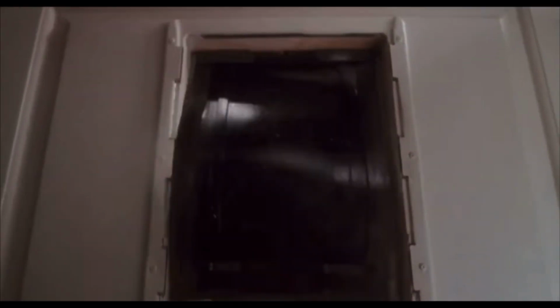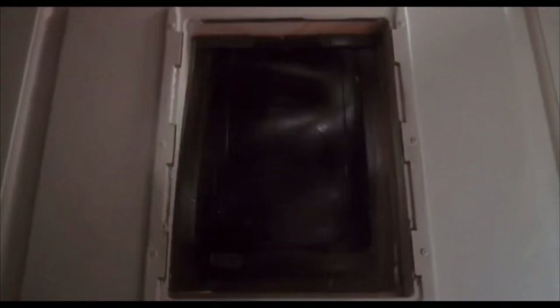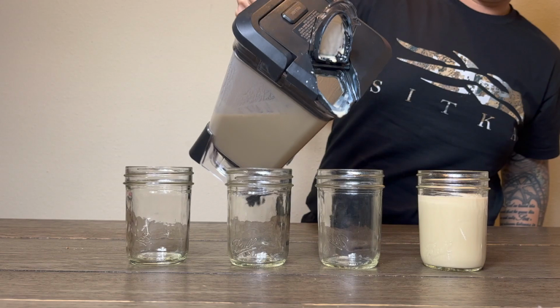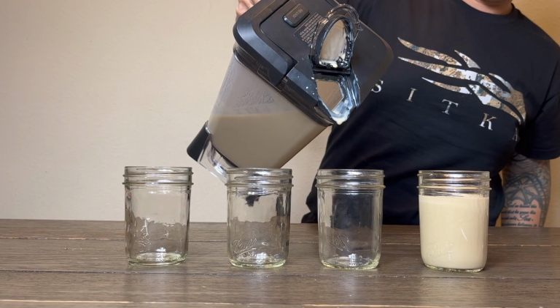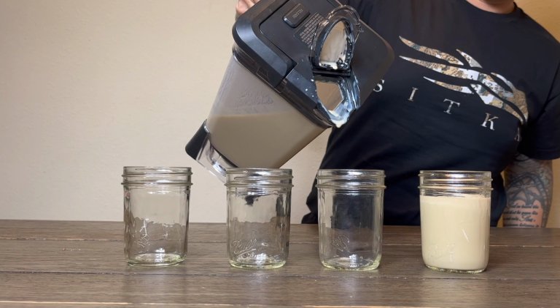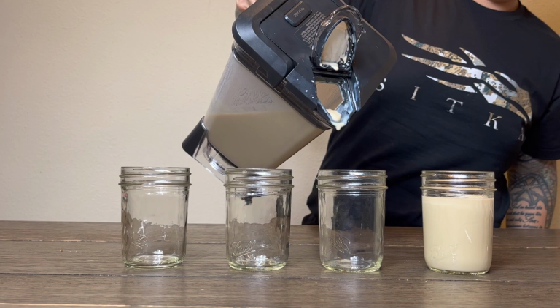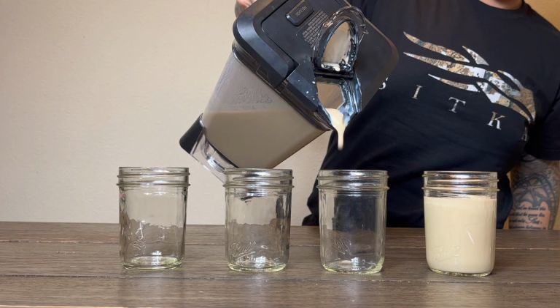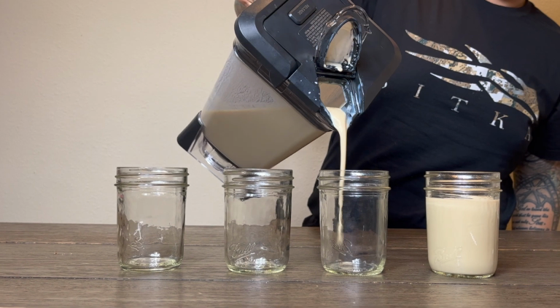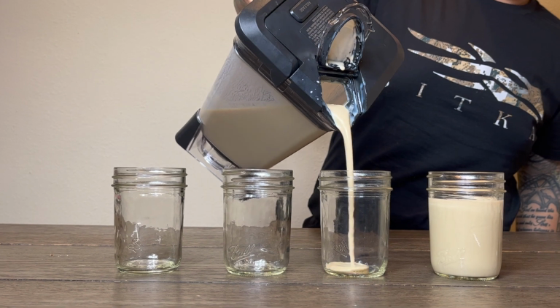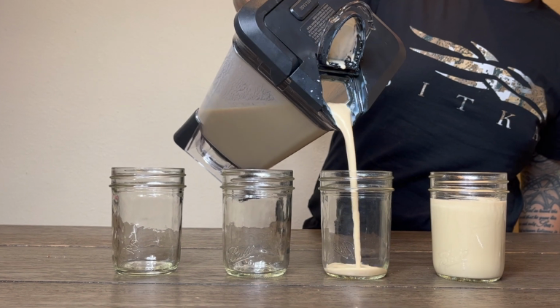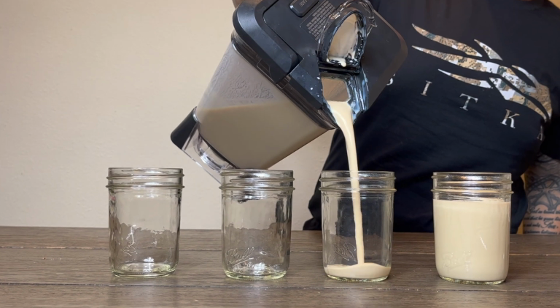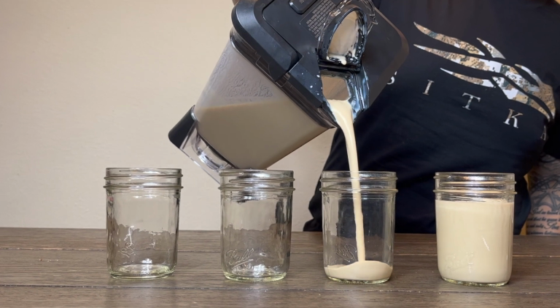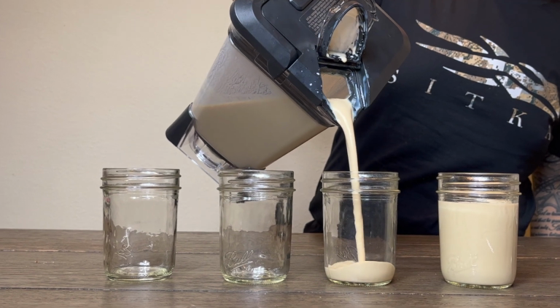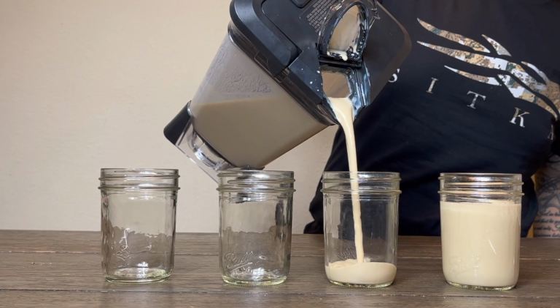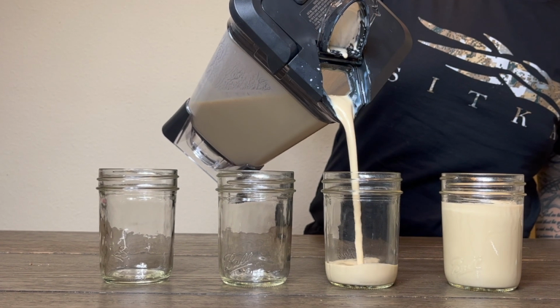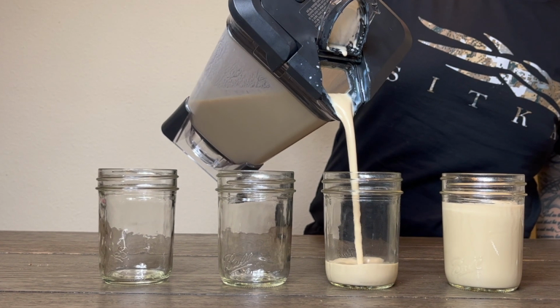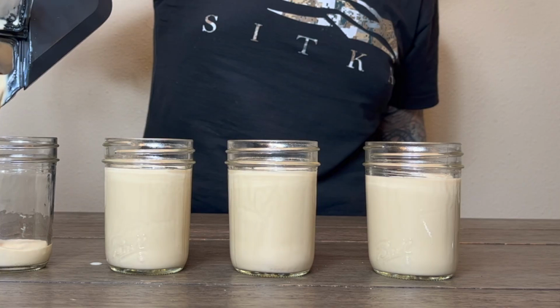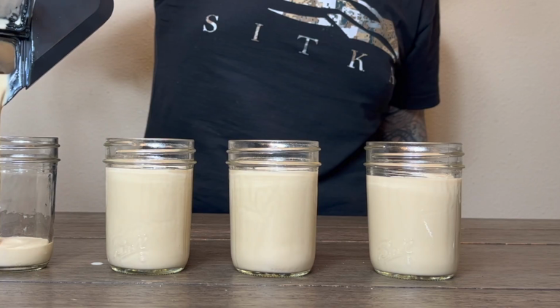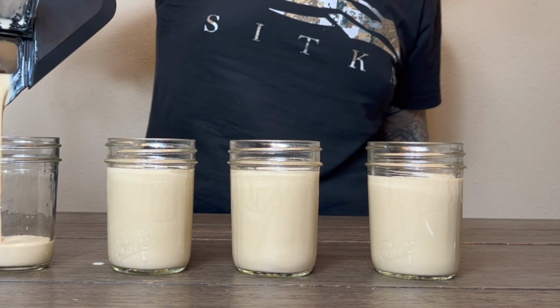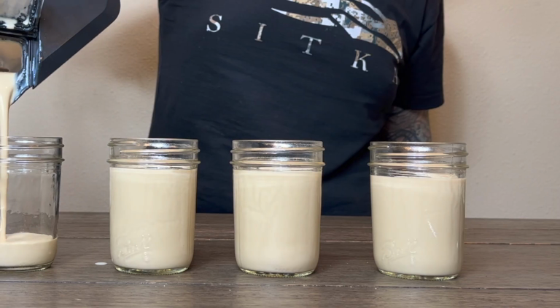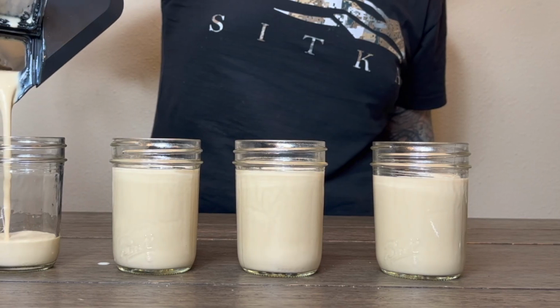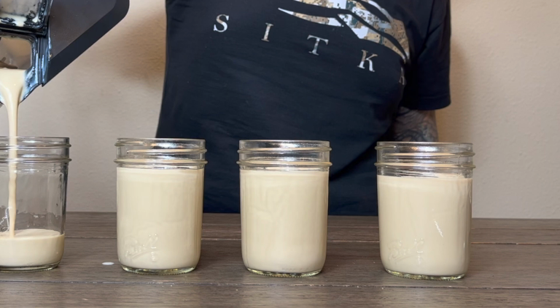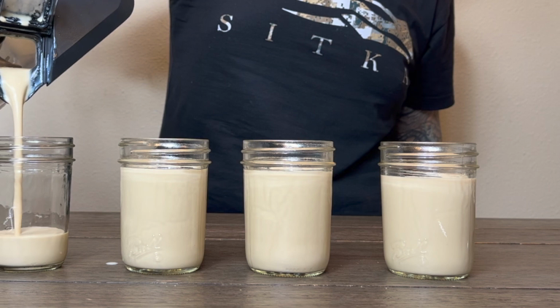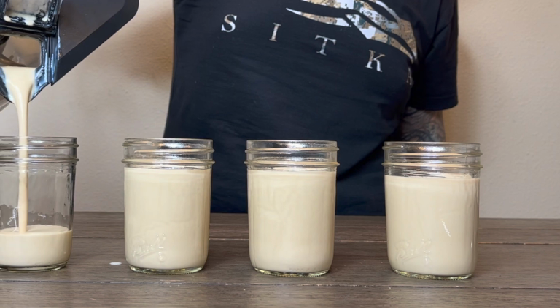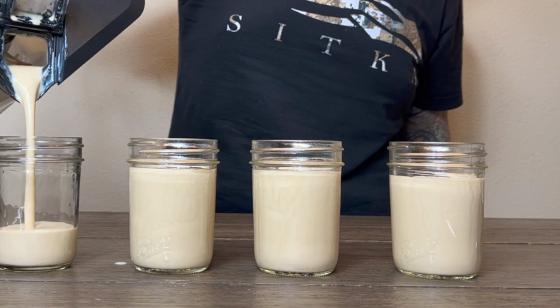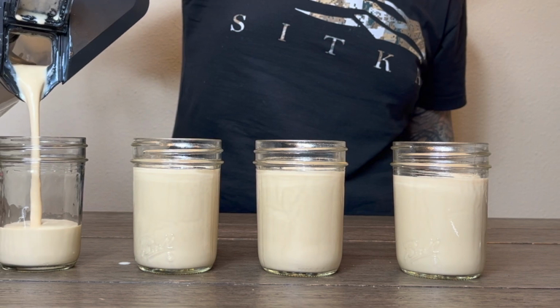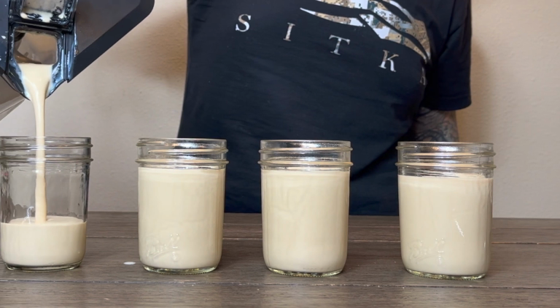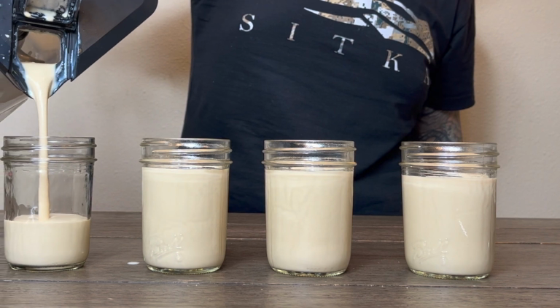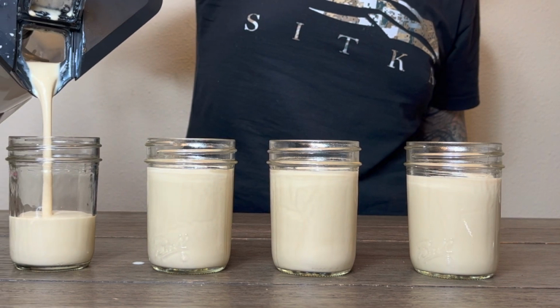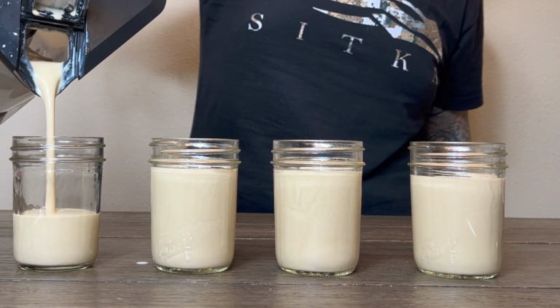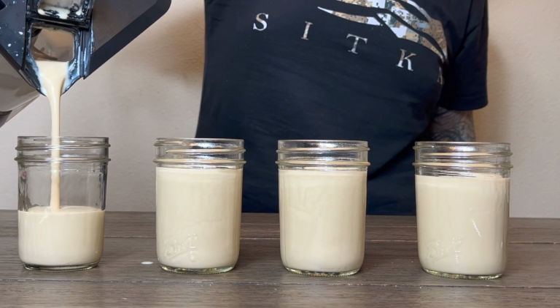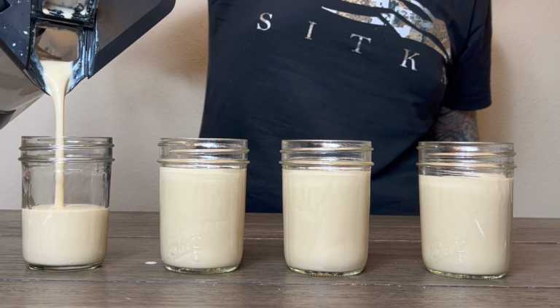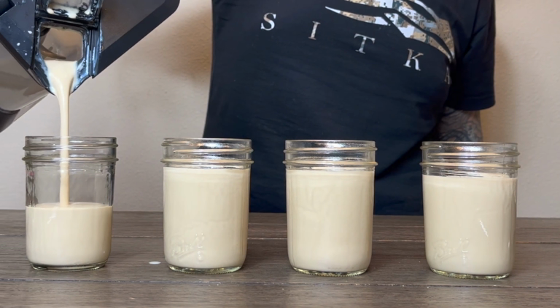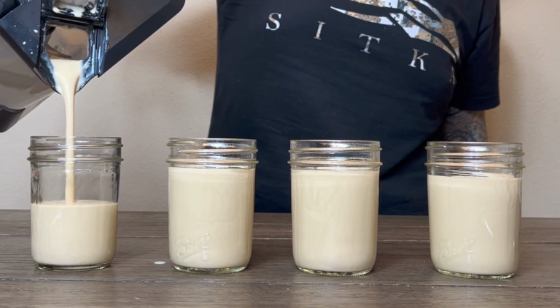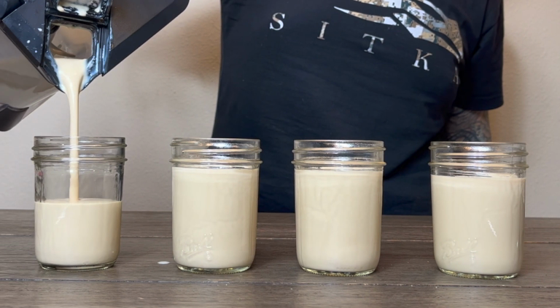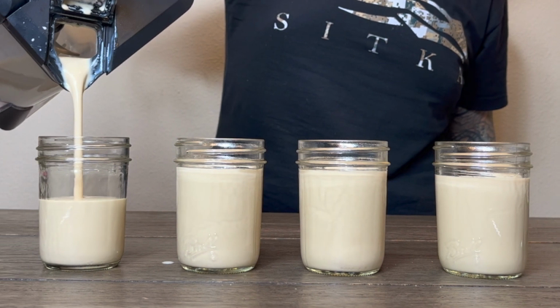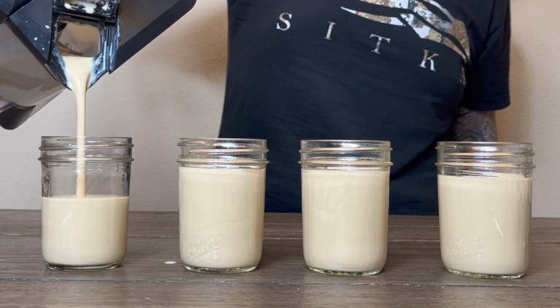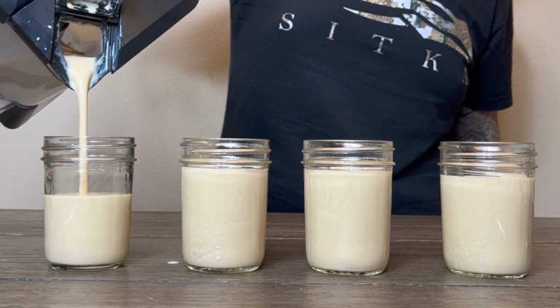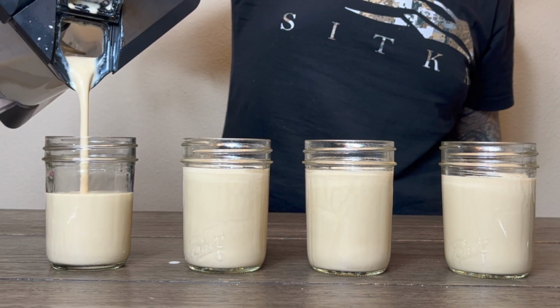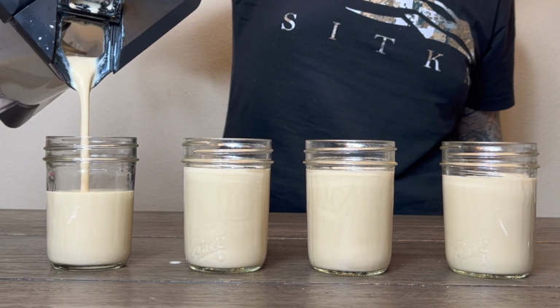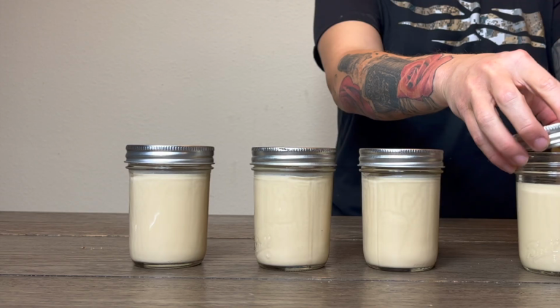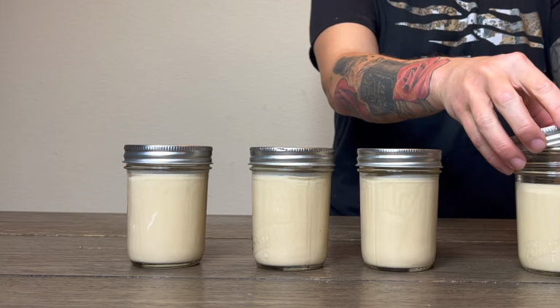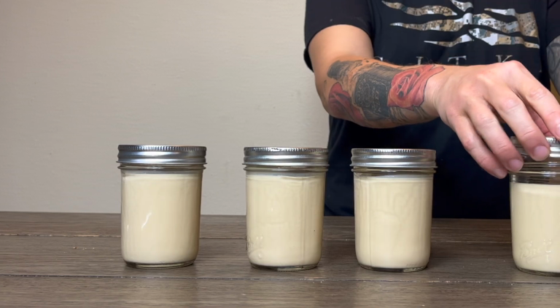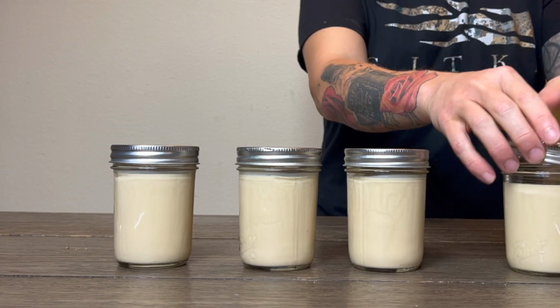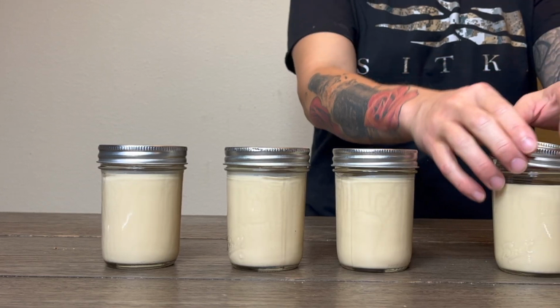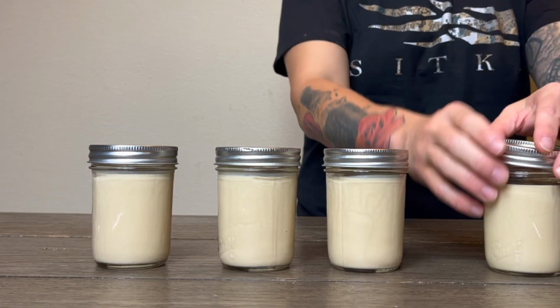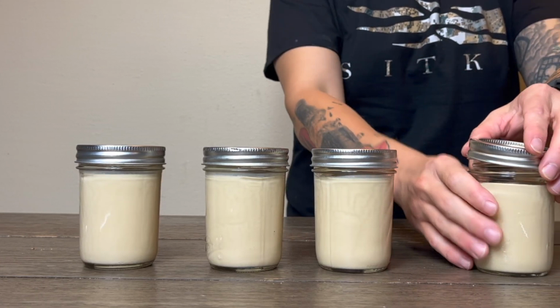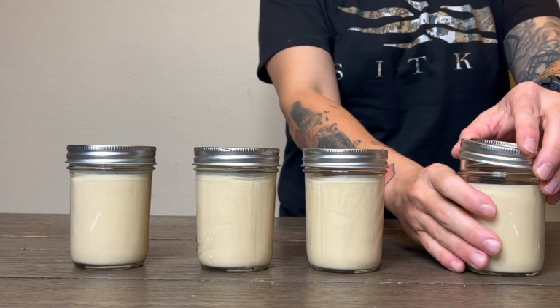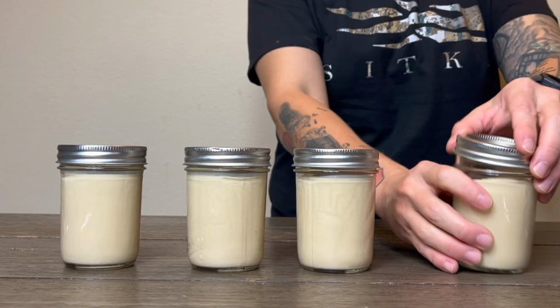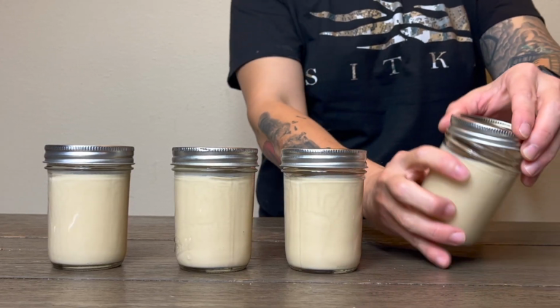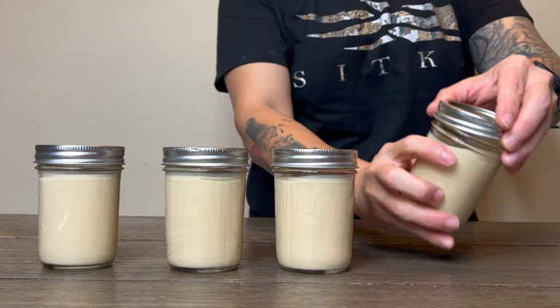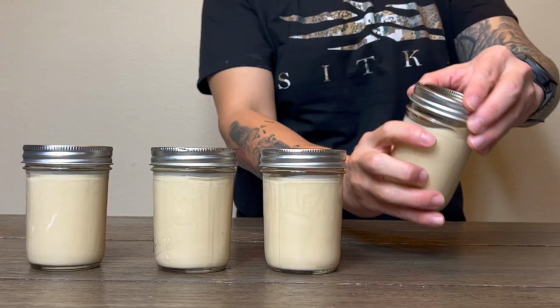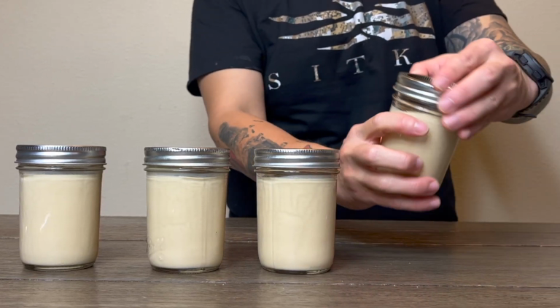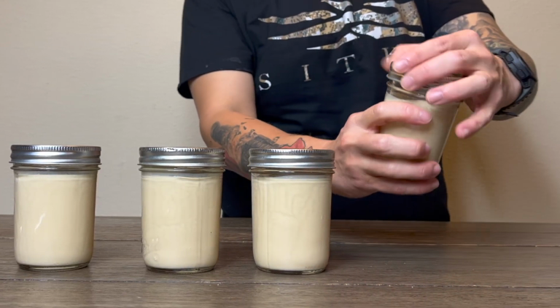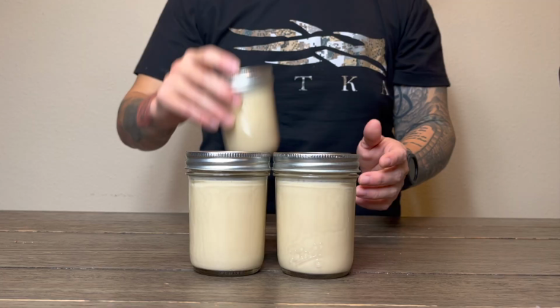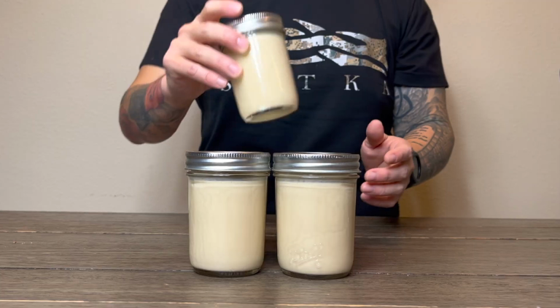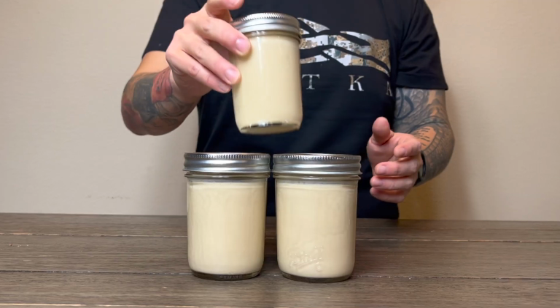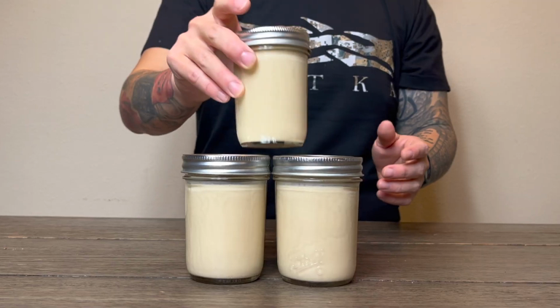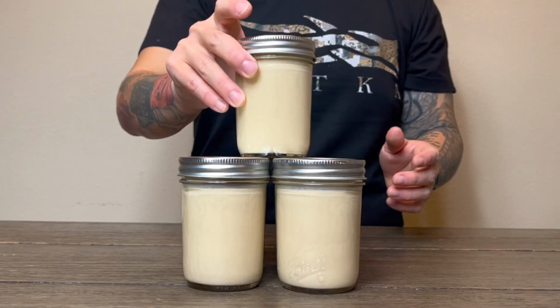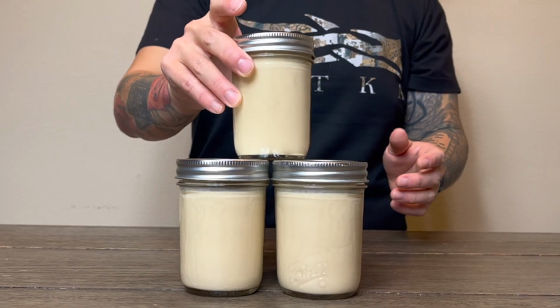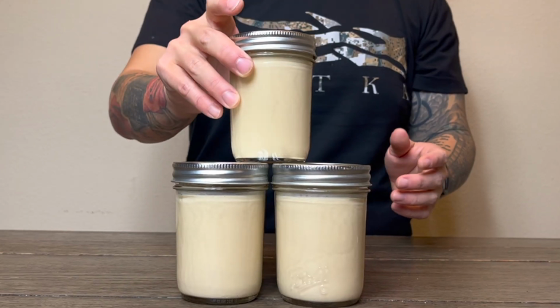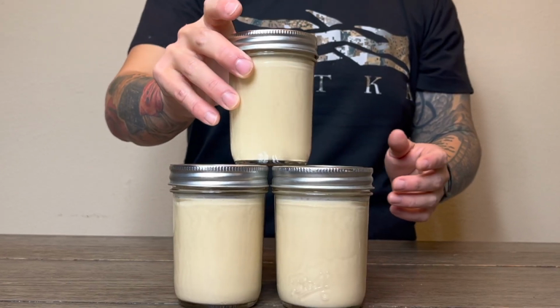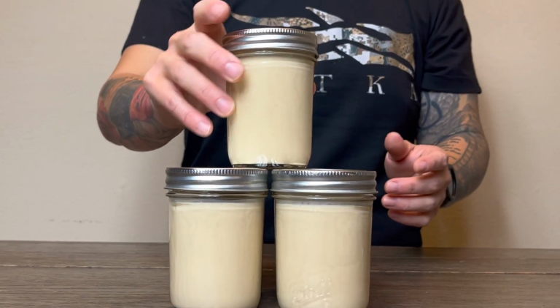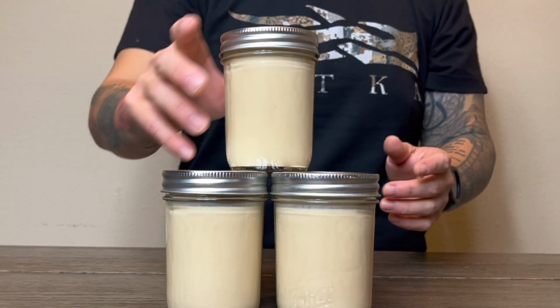This batch will make 5 mason jars worth for your like-minded conservative friends and give you a boost for scaring the shit out of your liberal neighbors.